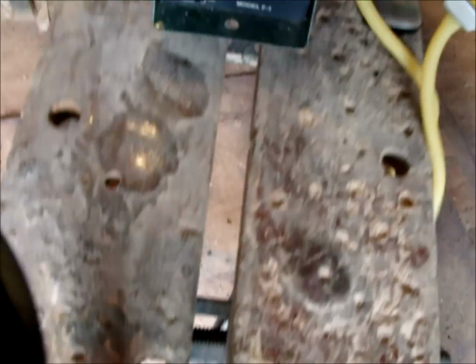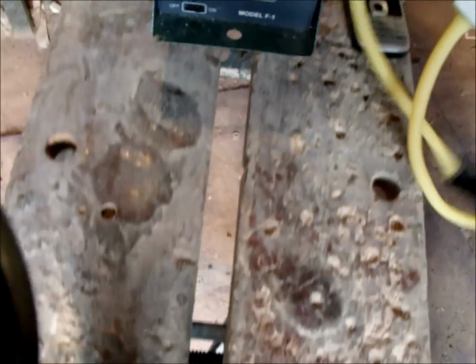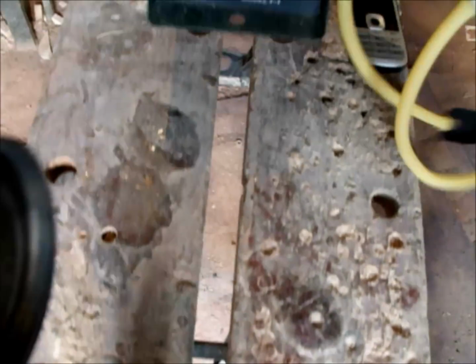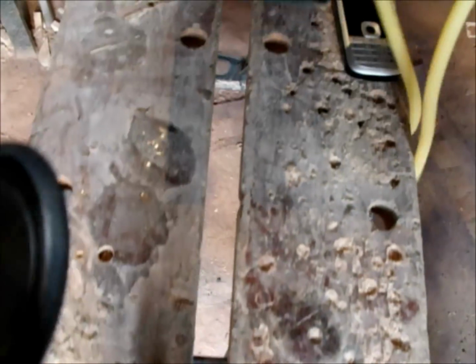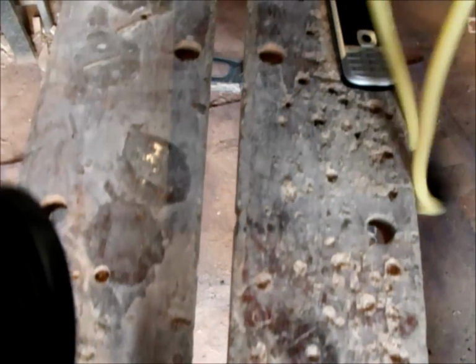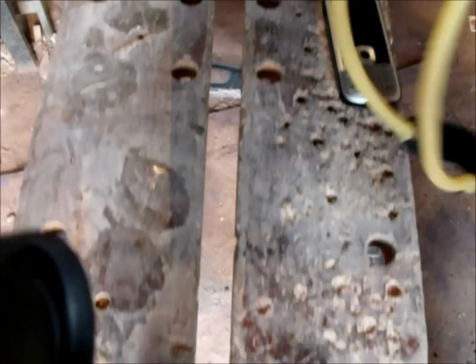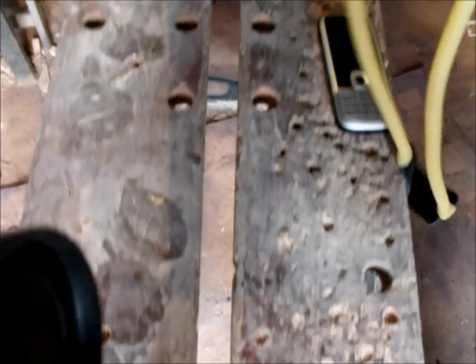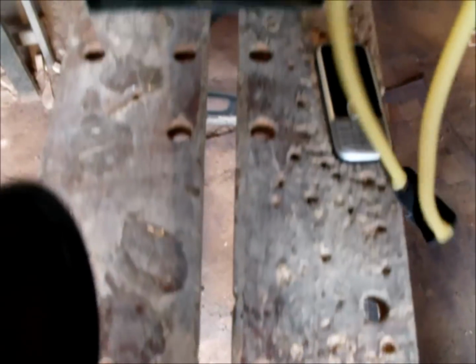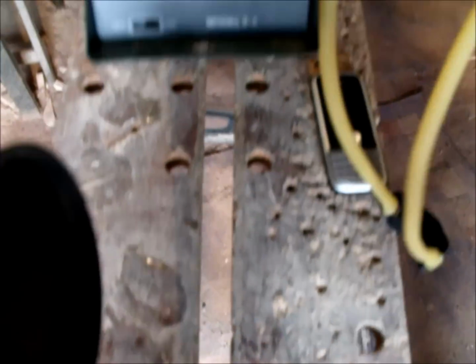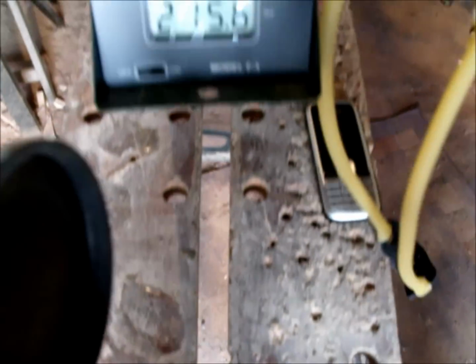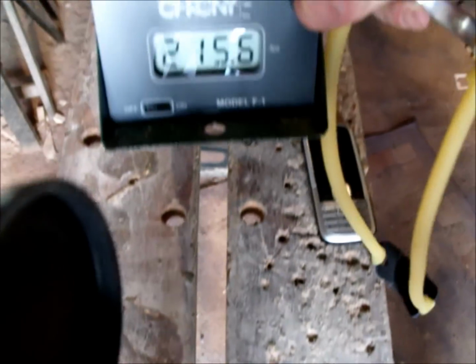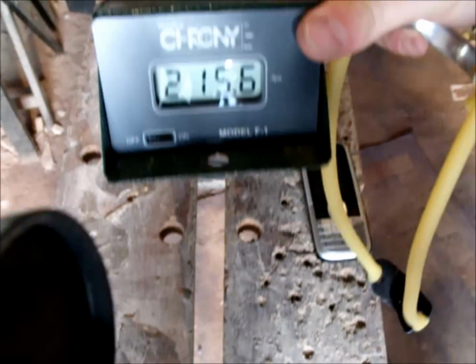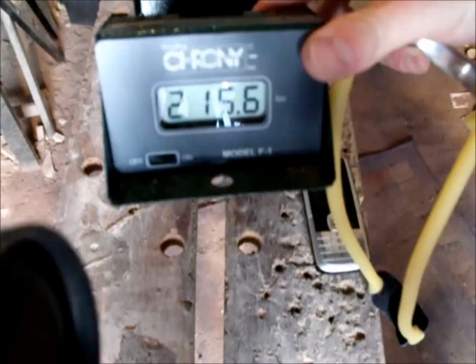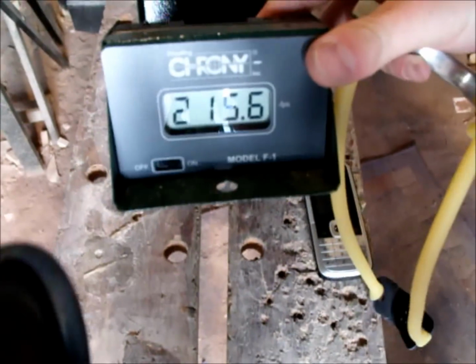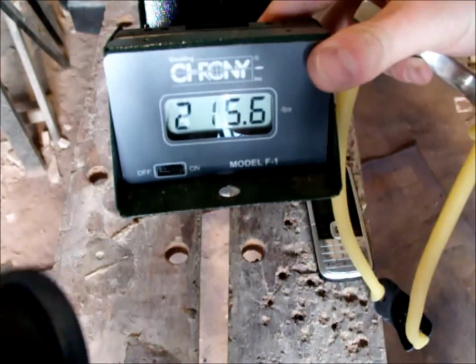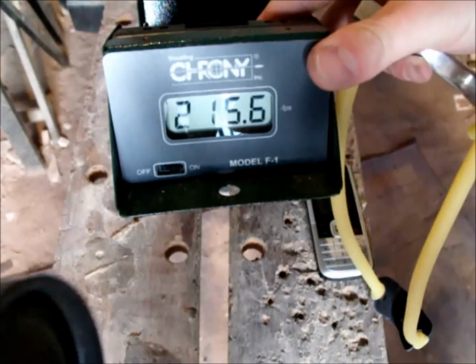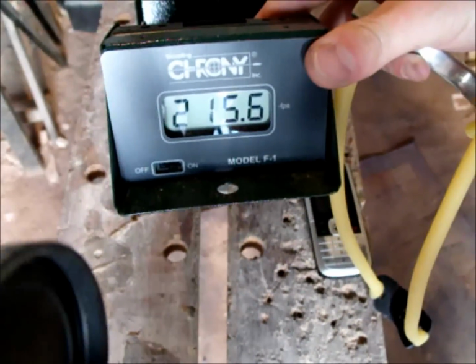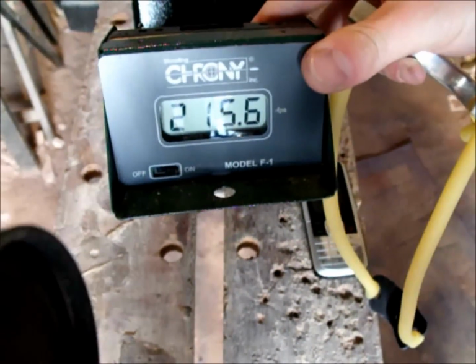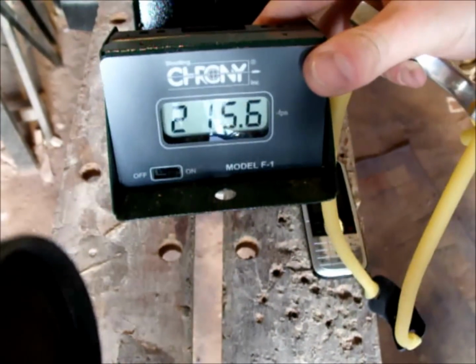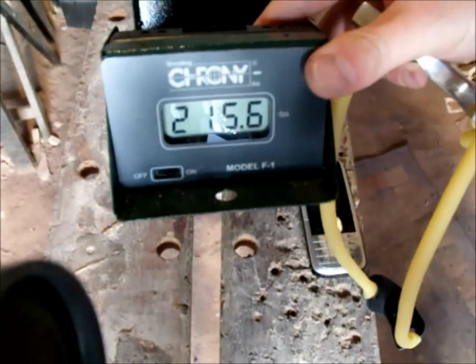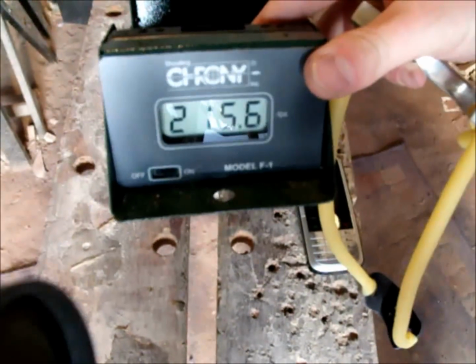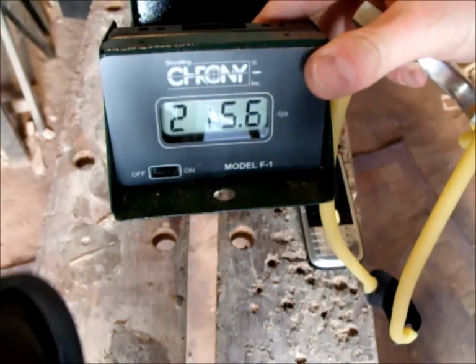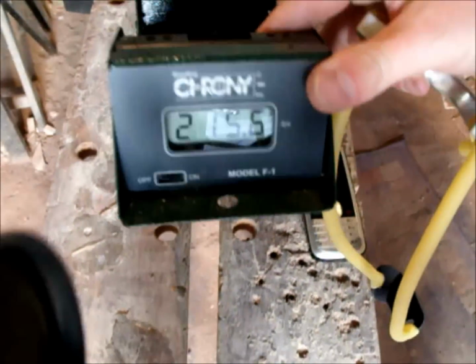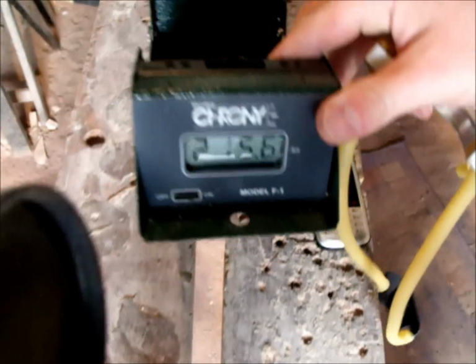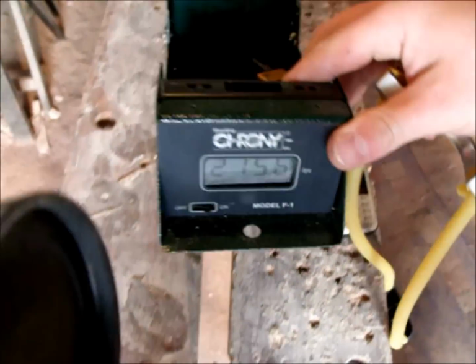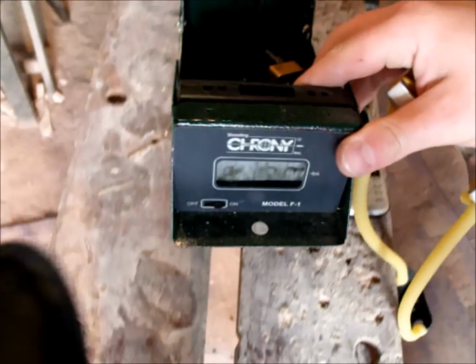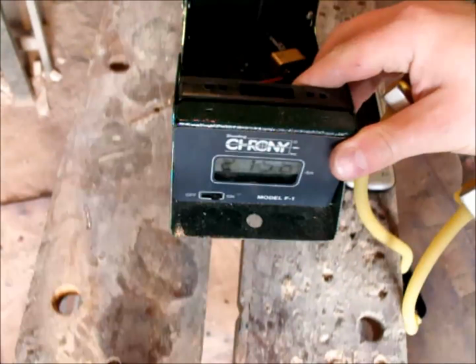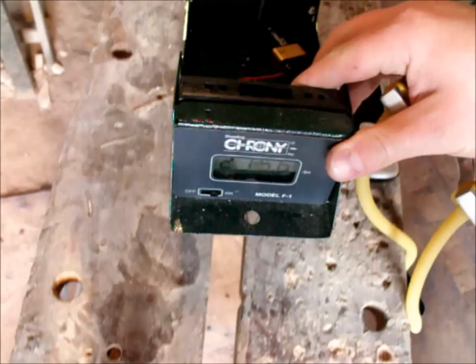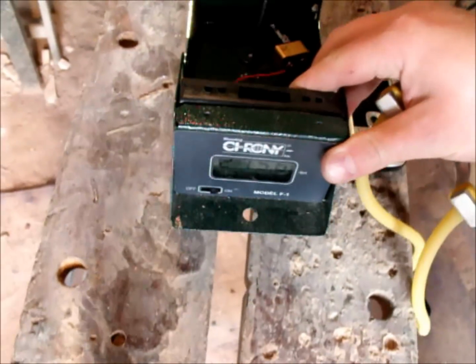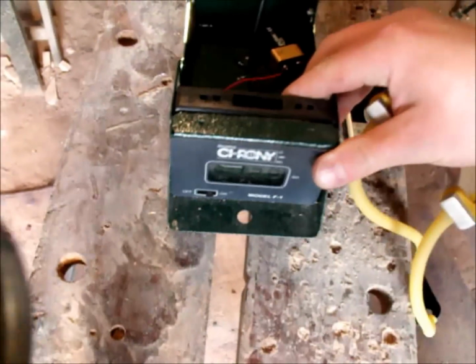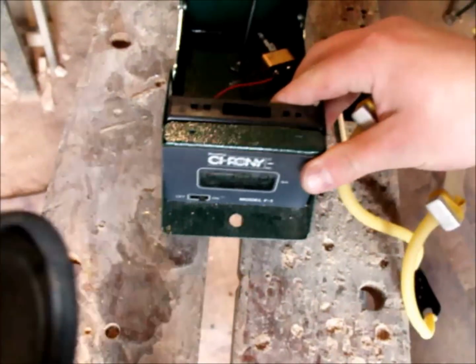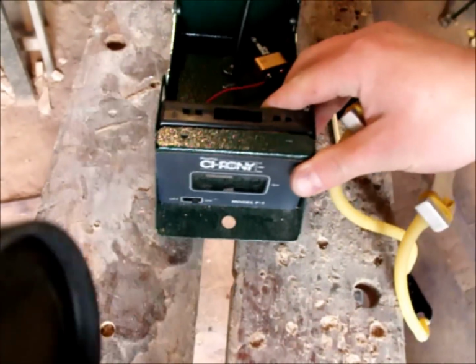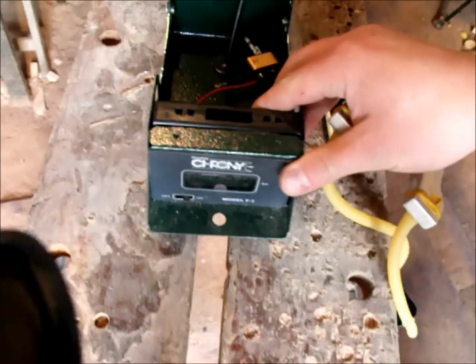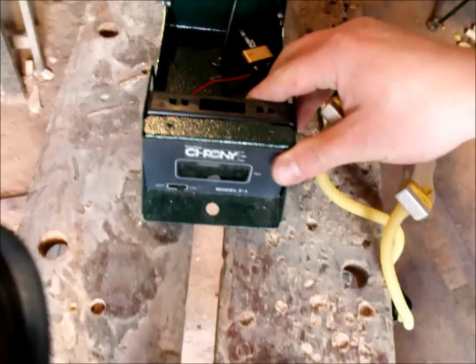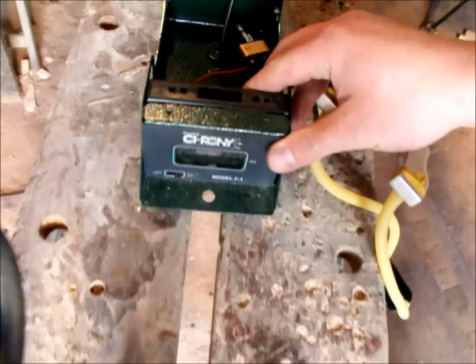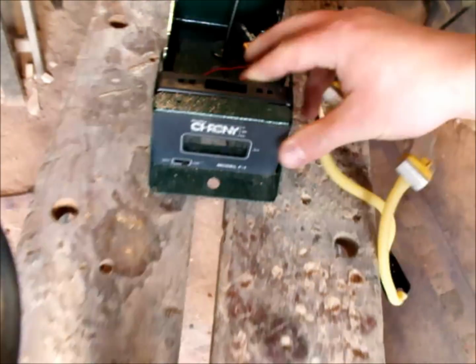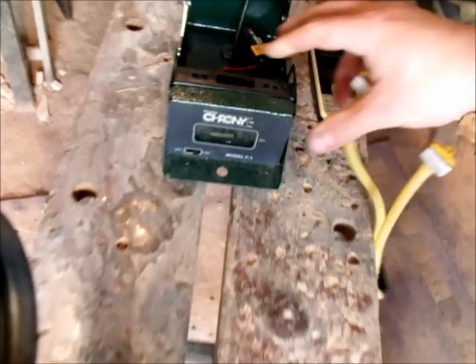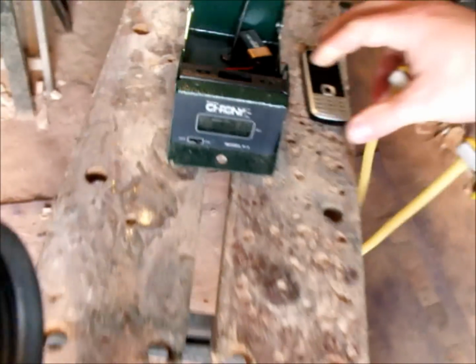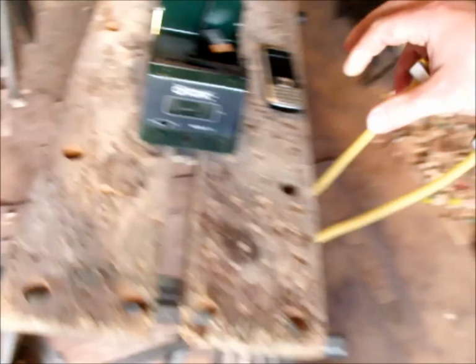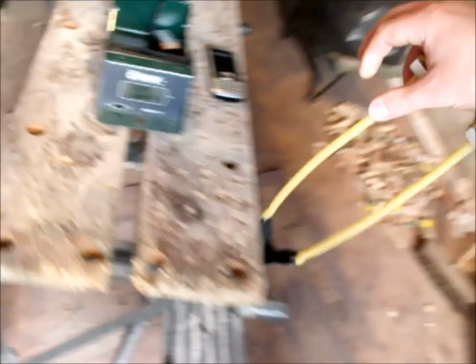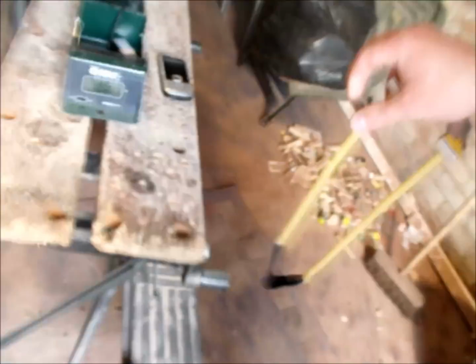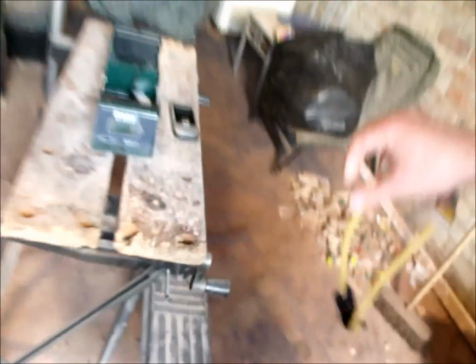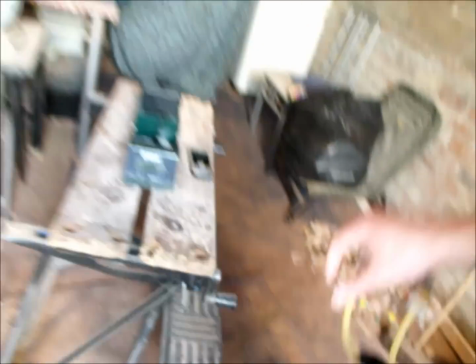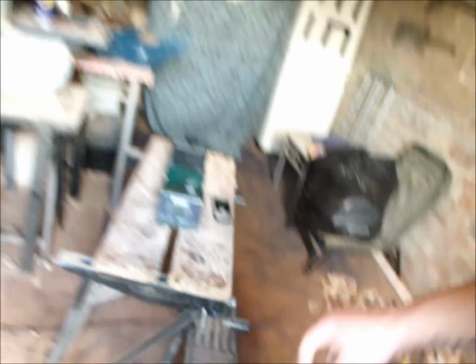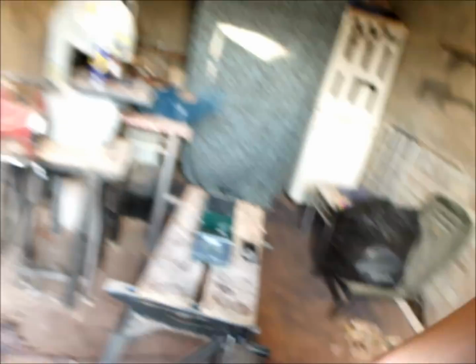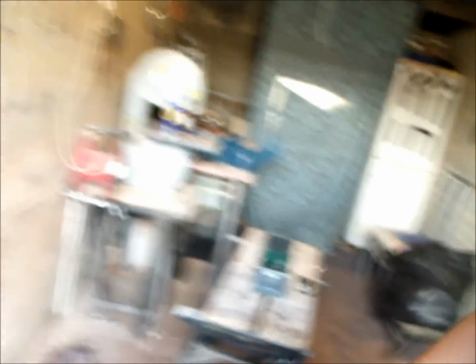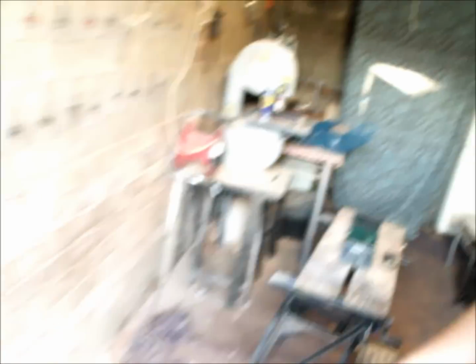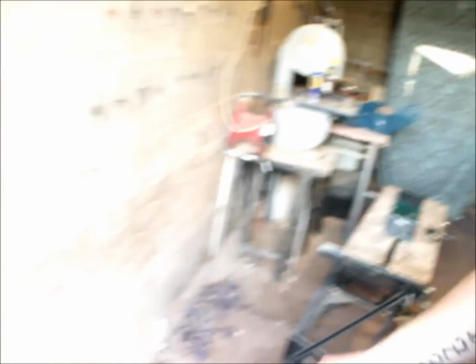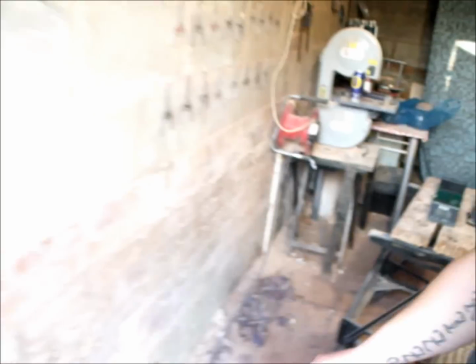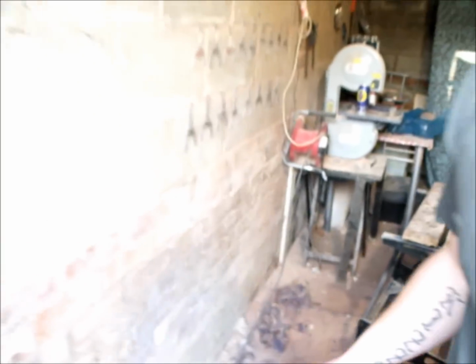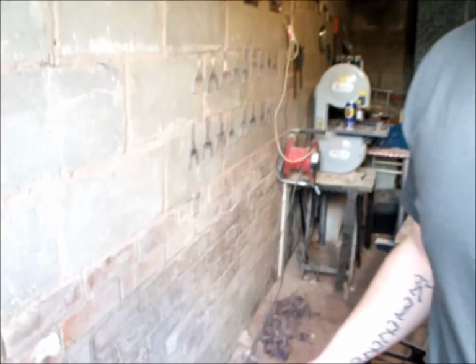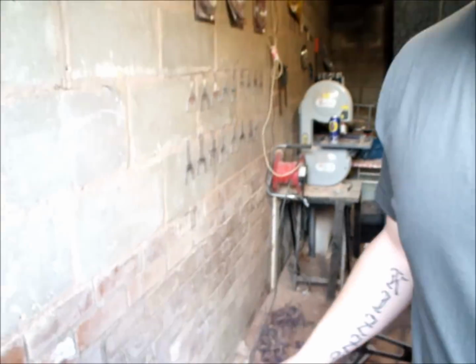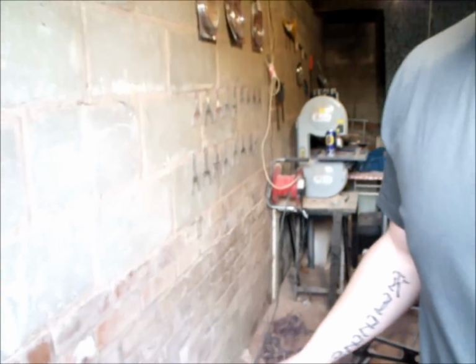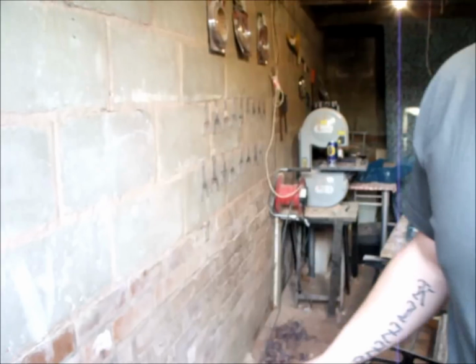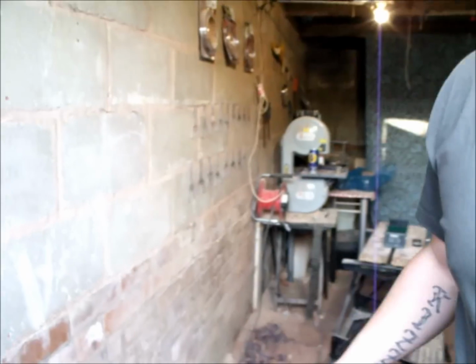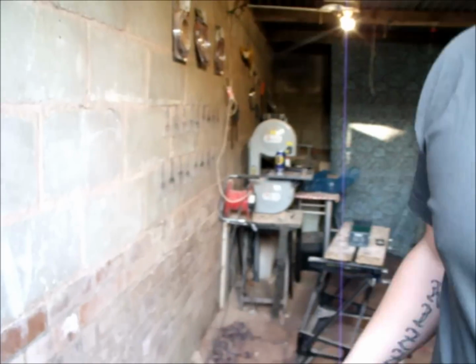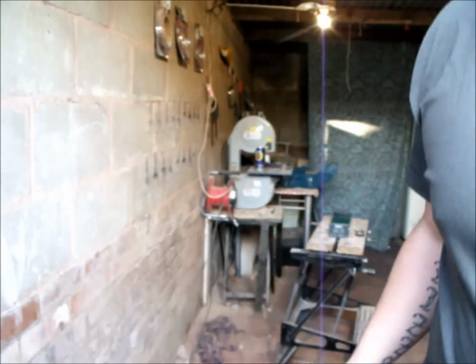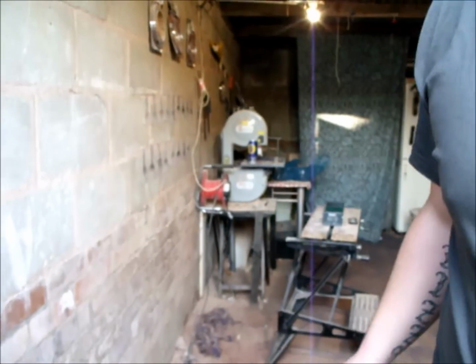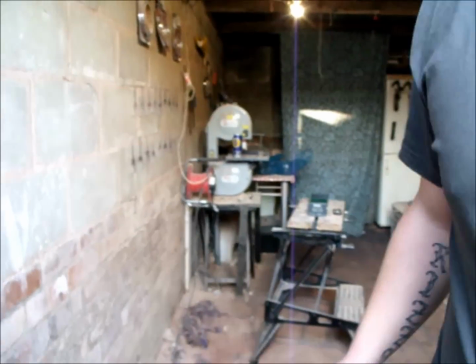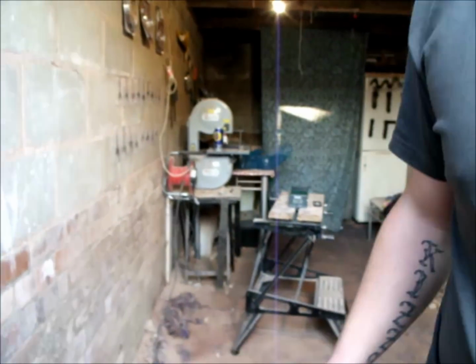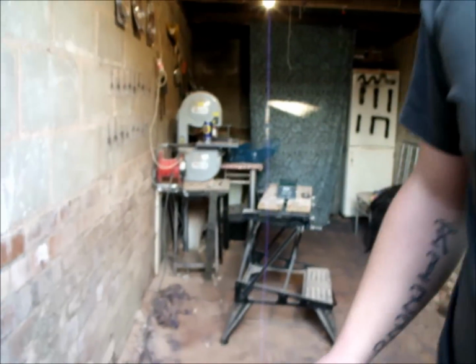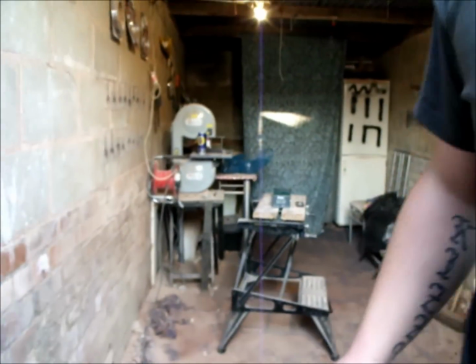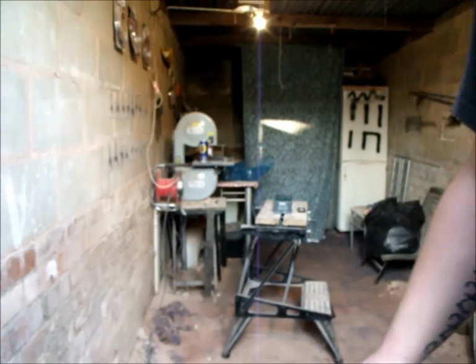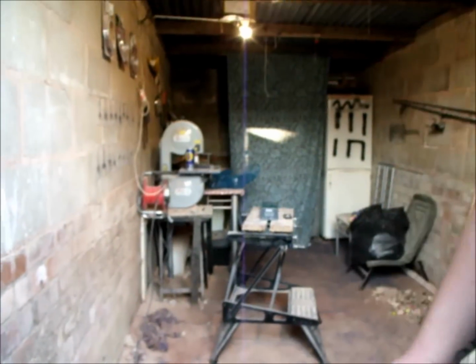First shot, folks — 215.6 feet per second. Just drop another shot in.